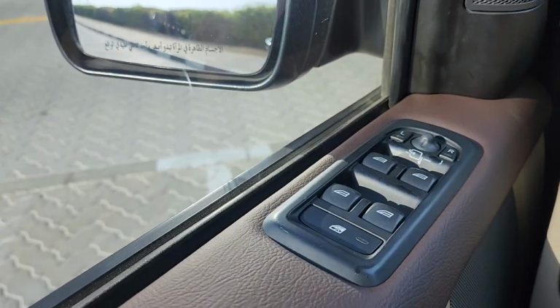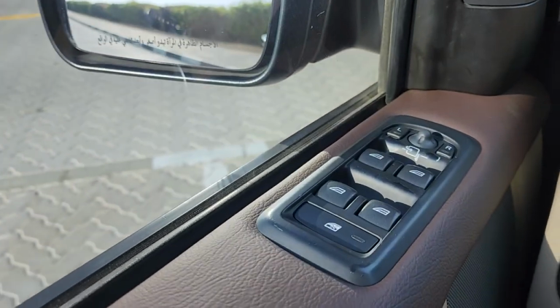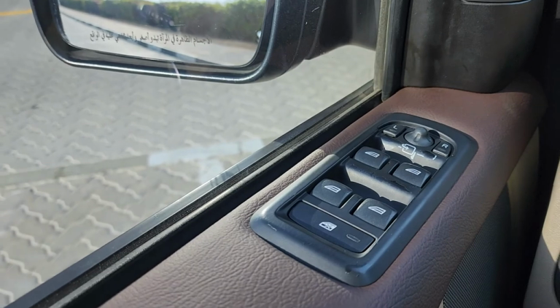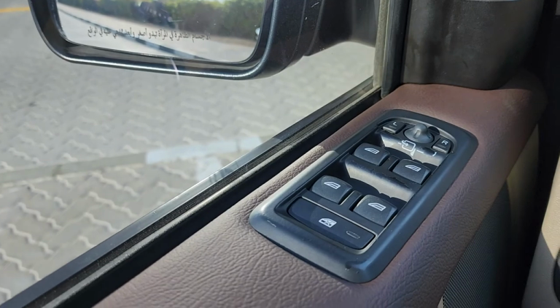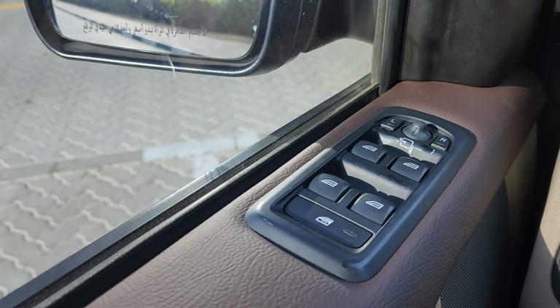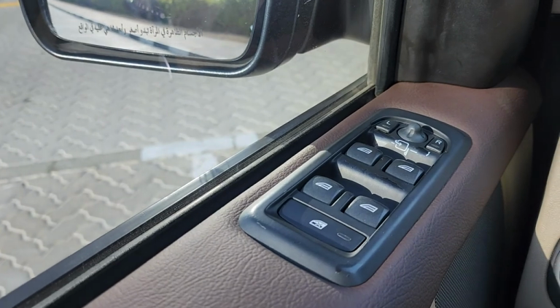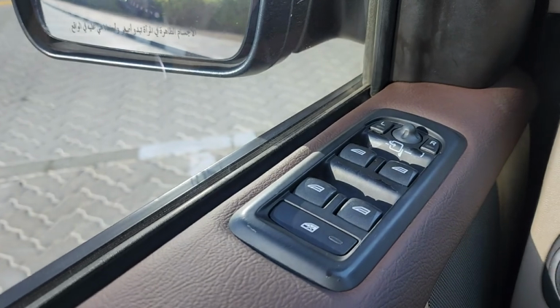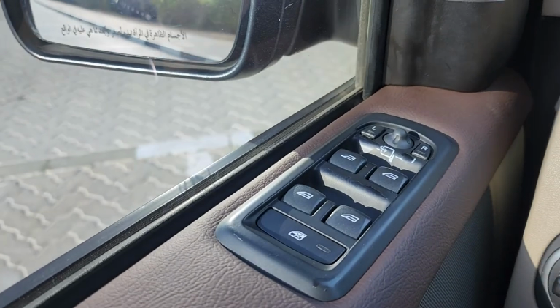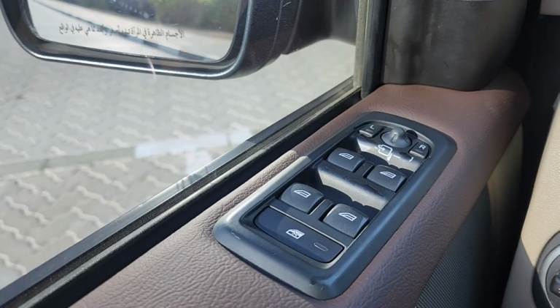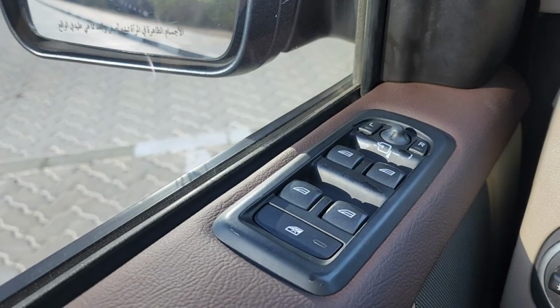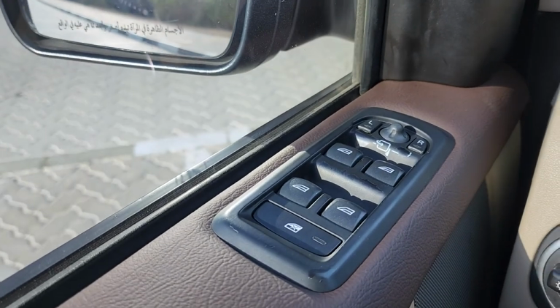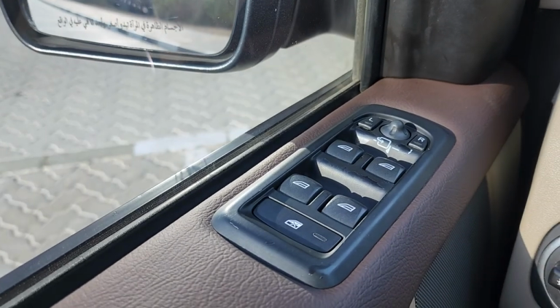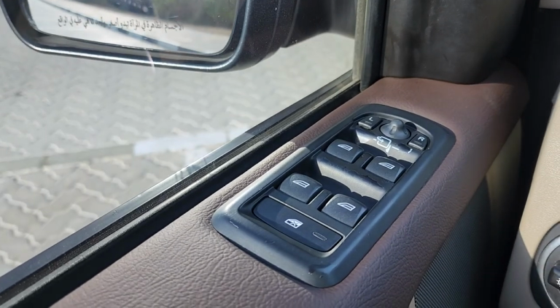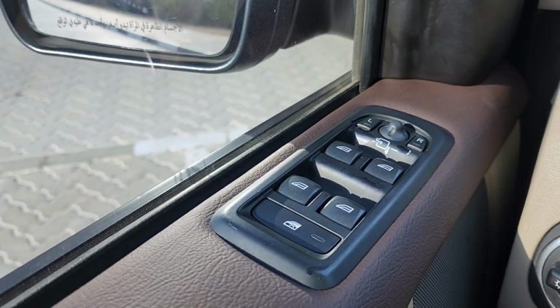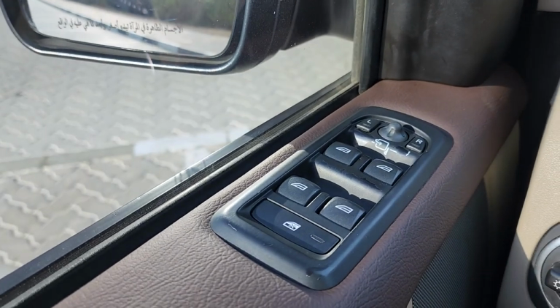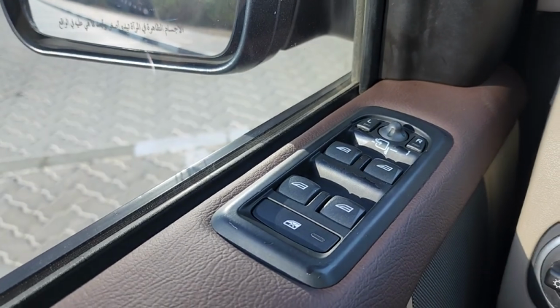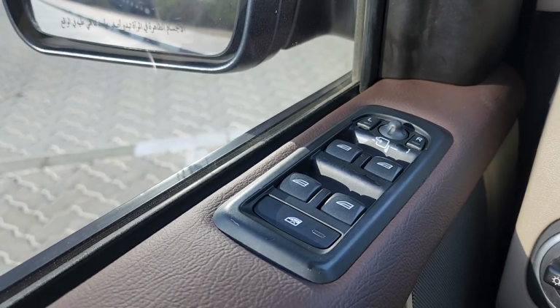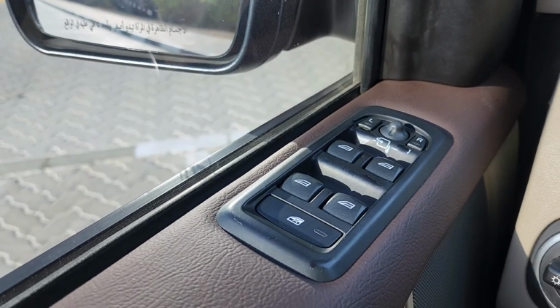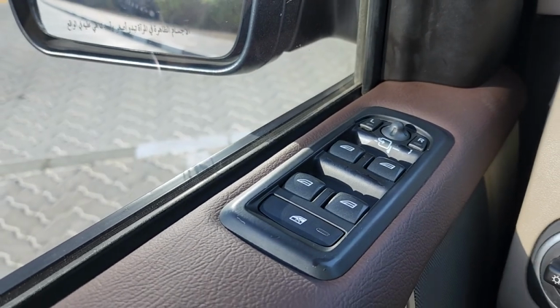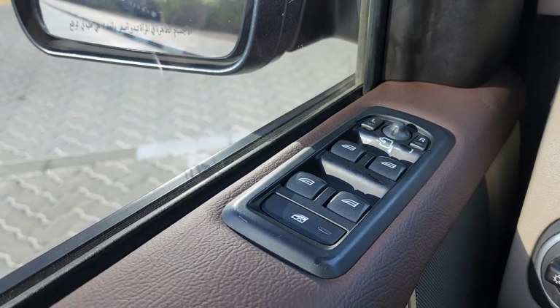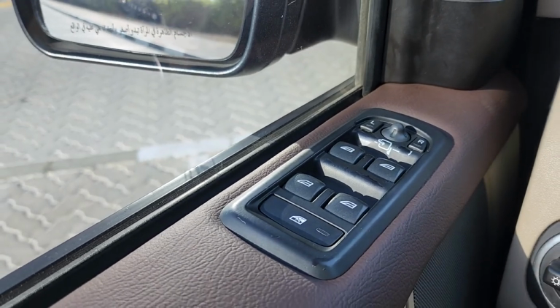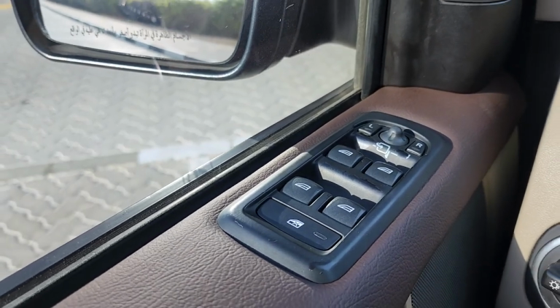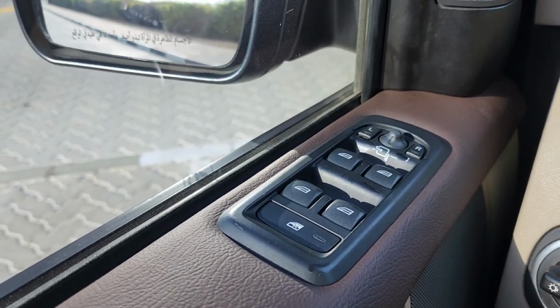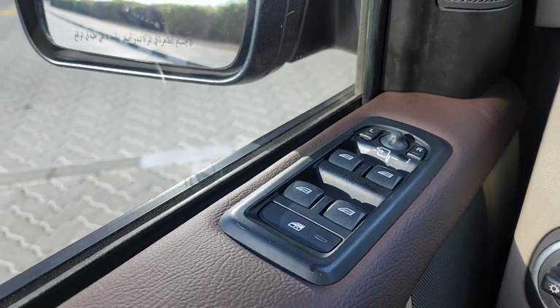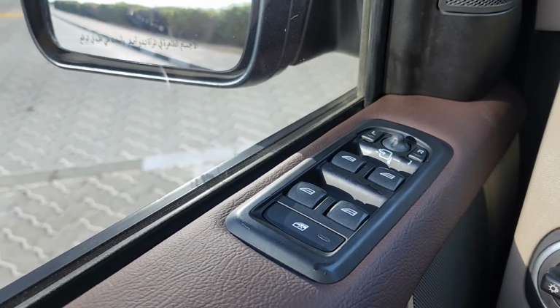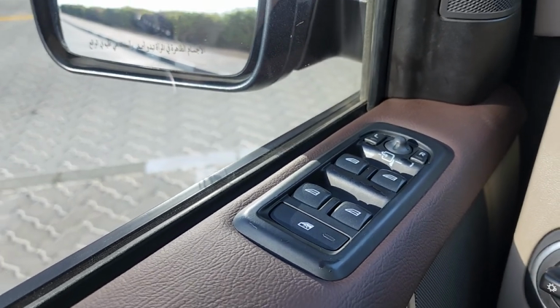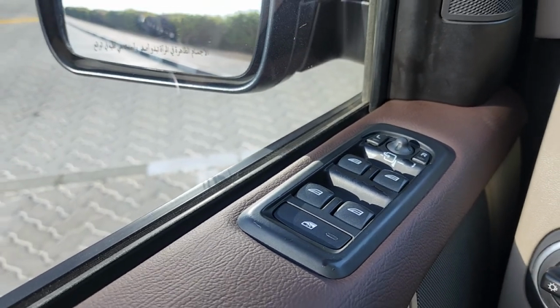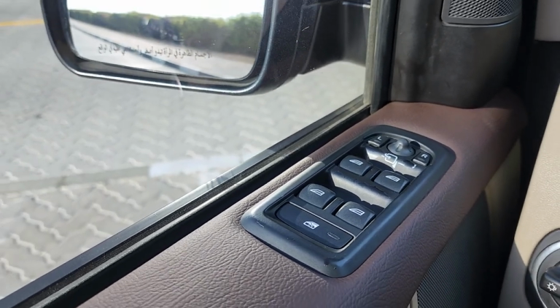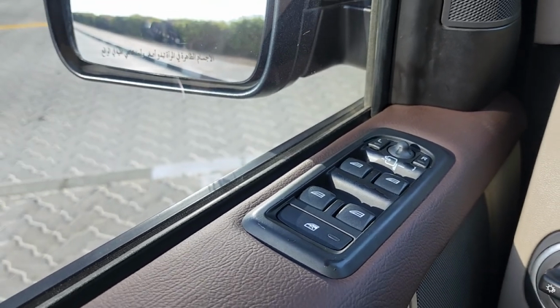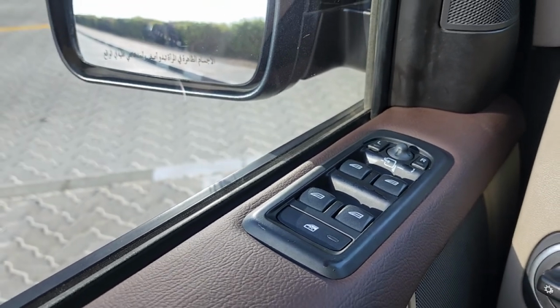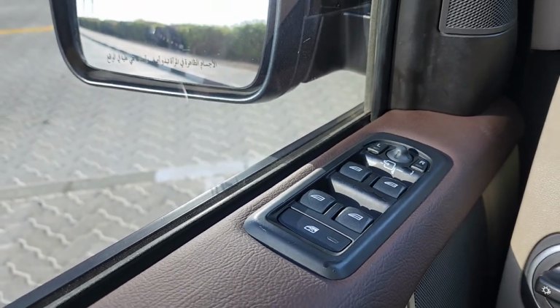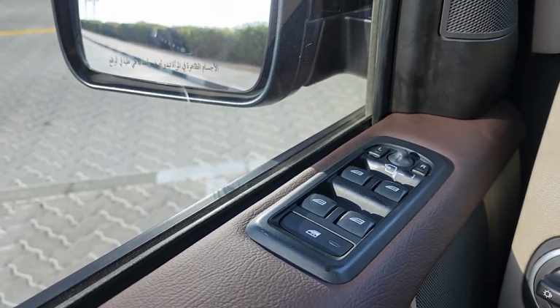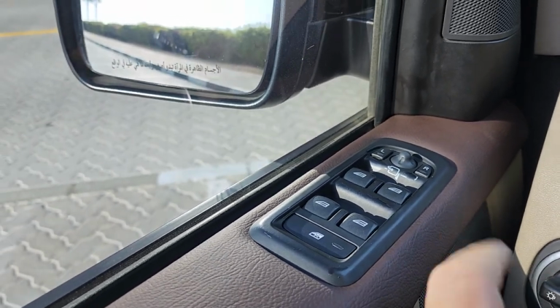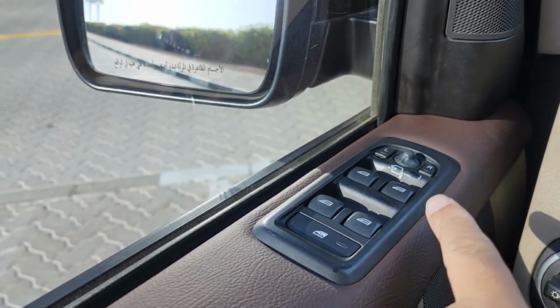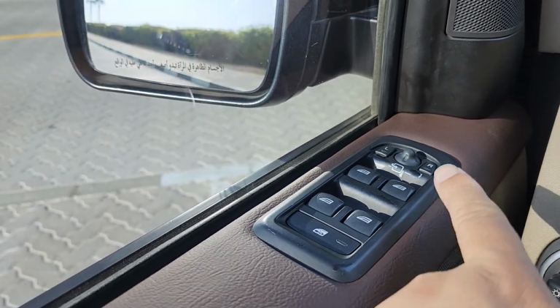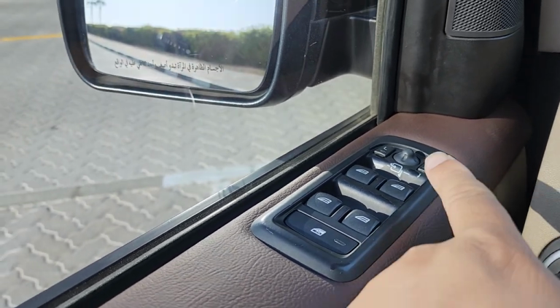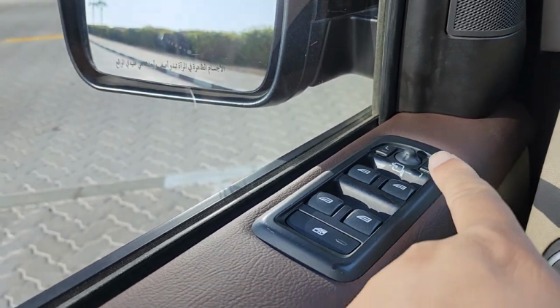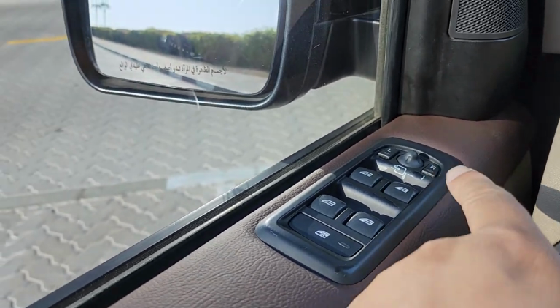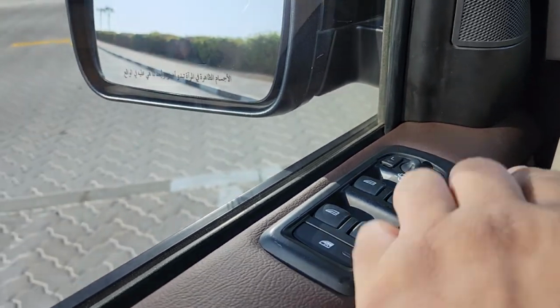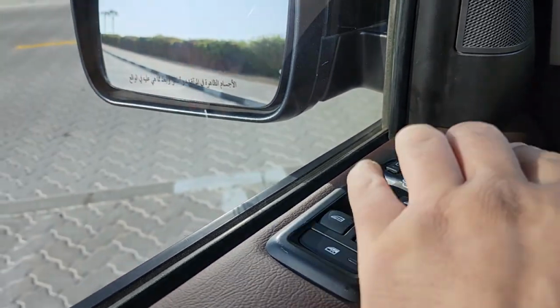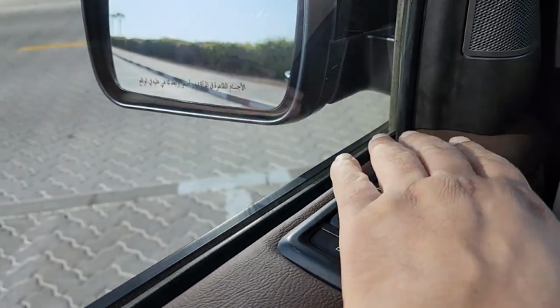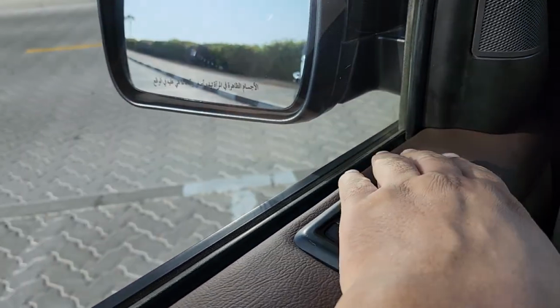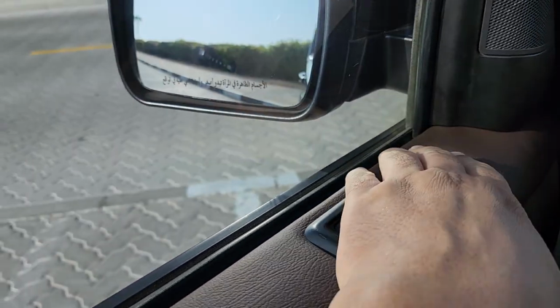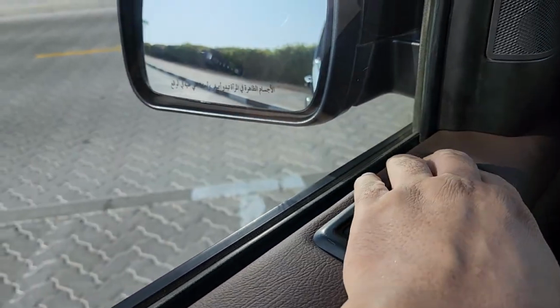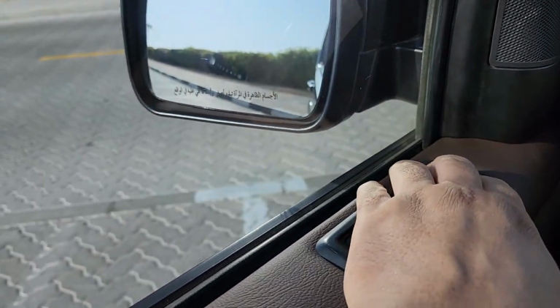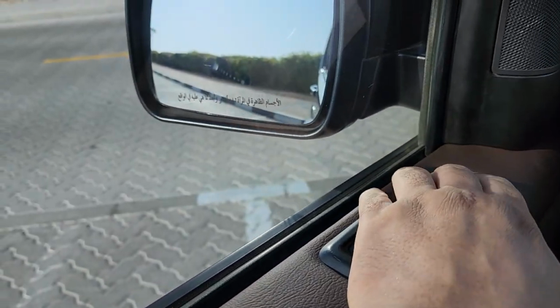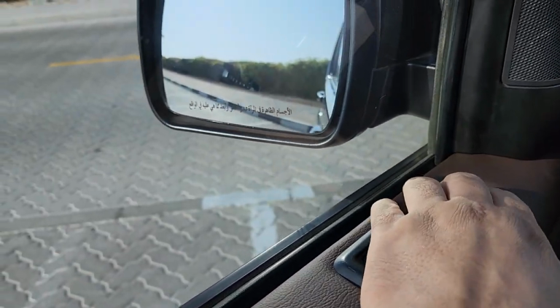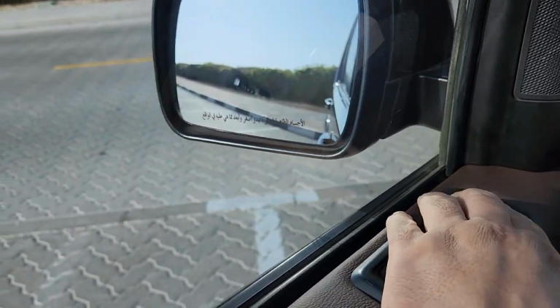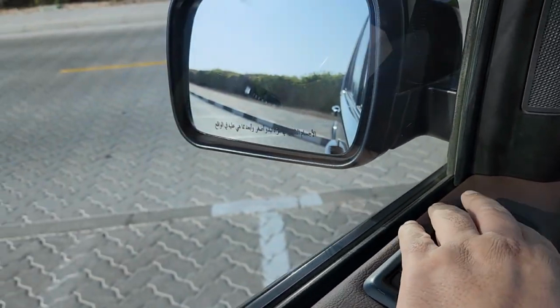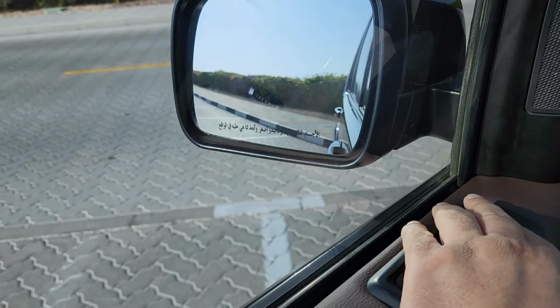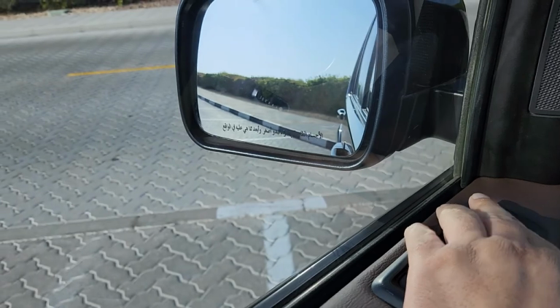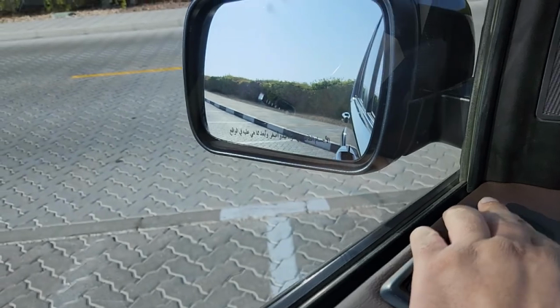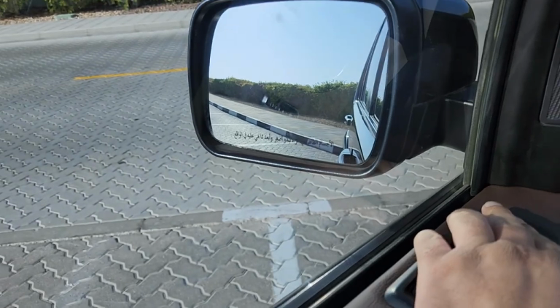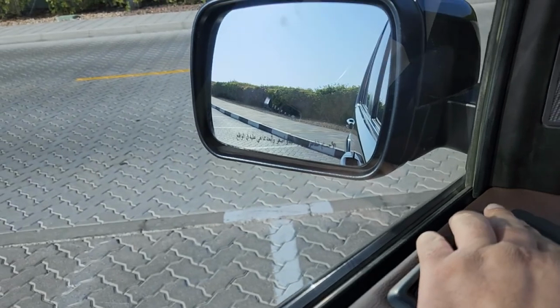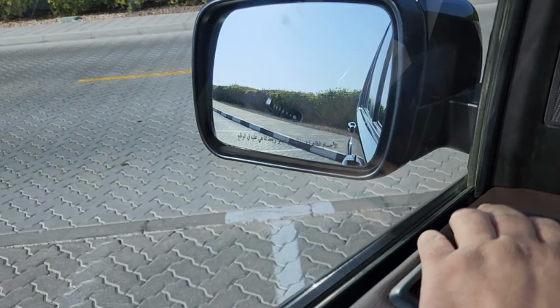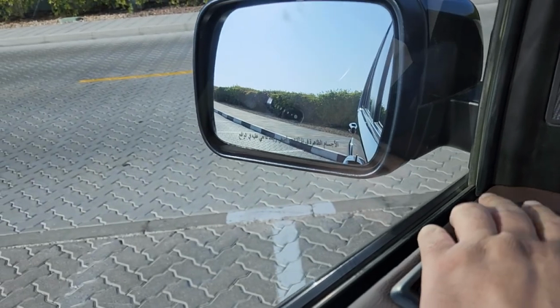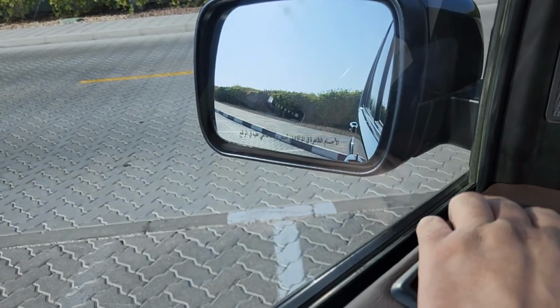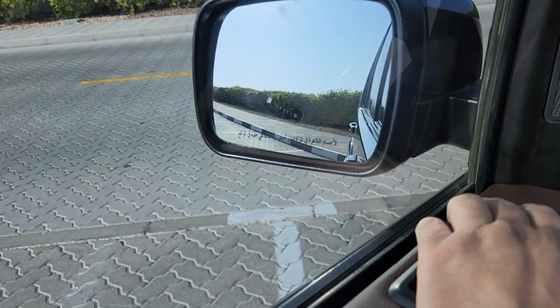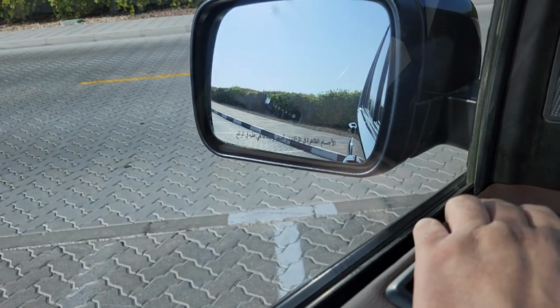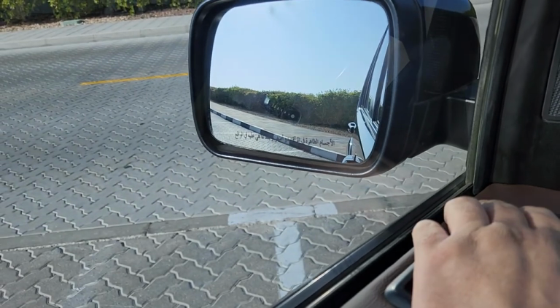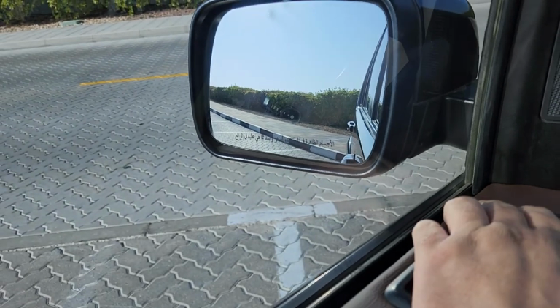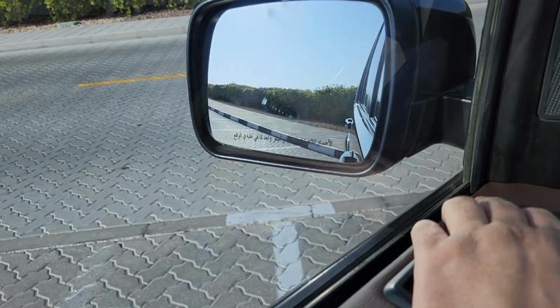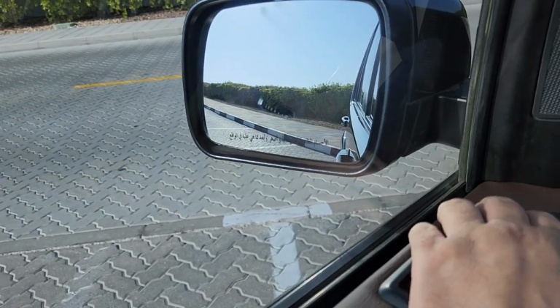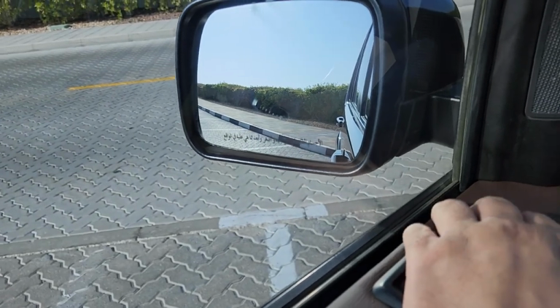Memory seats with three-way adjustment on the driver's side. Central locking is available off the driver's door handle as well. The windows and electric mirrors are of course fully working — the car has just been validated.